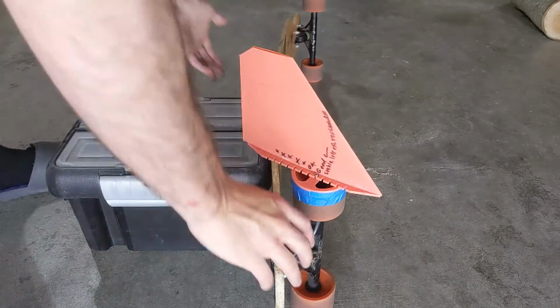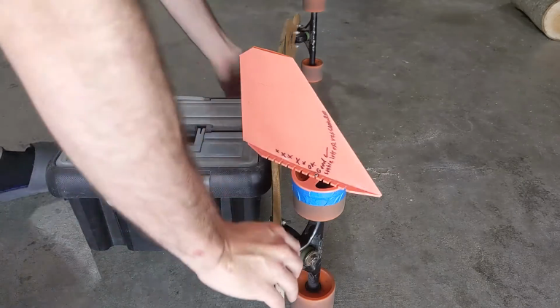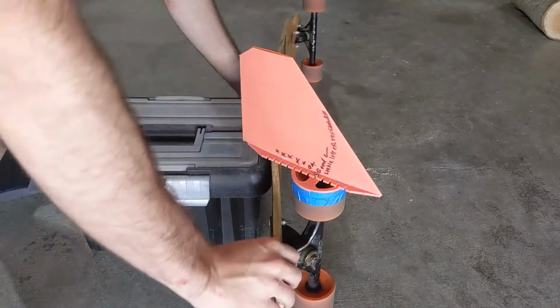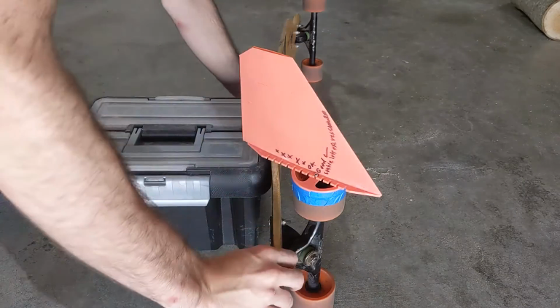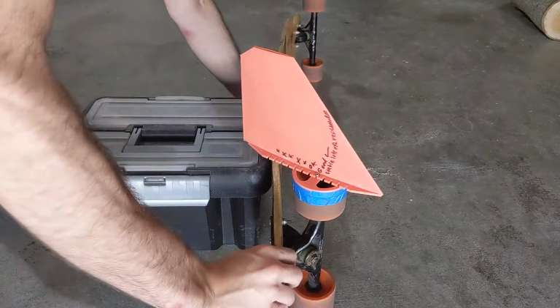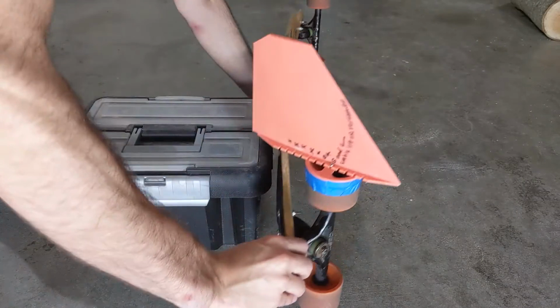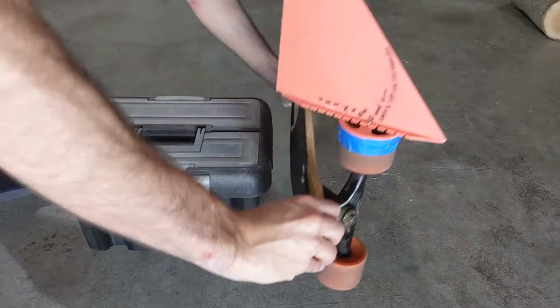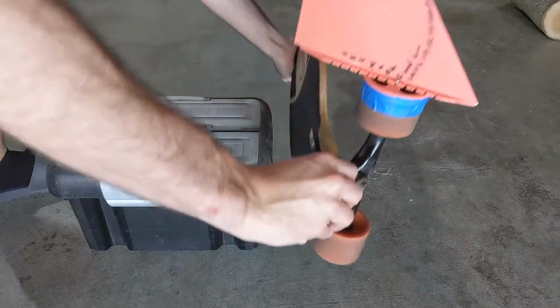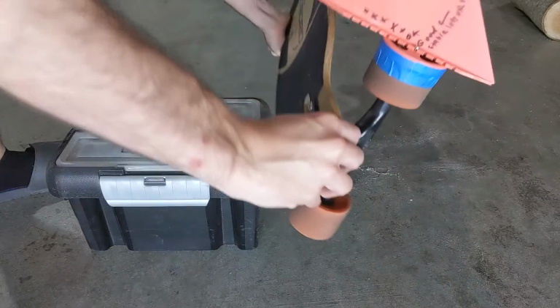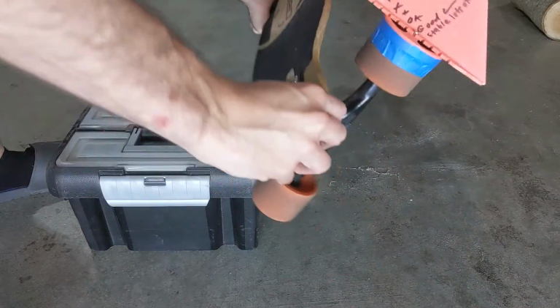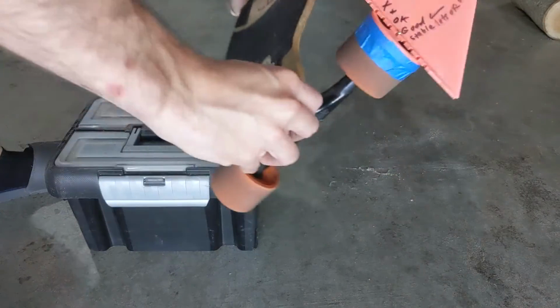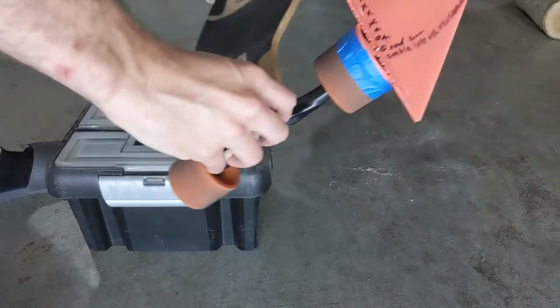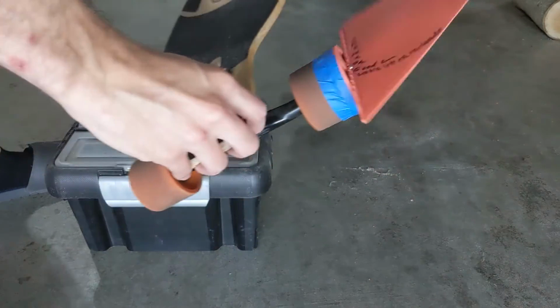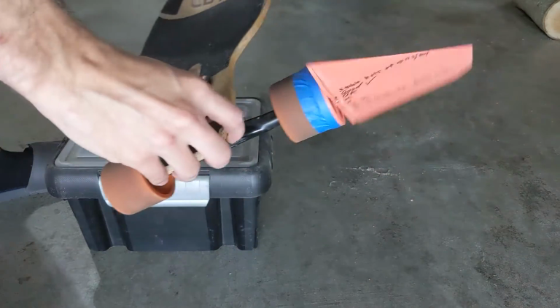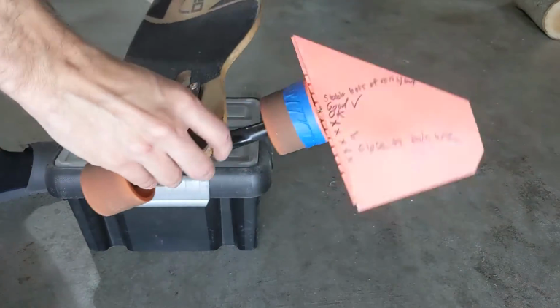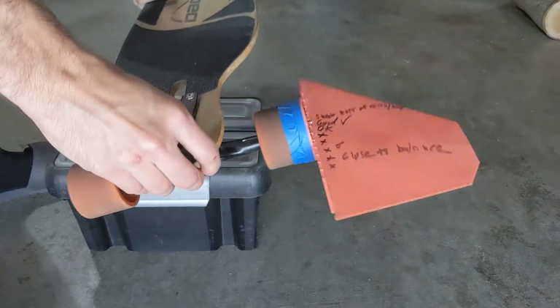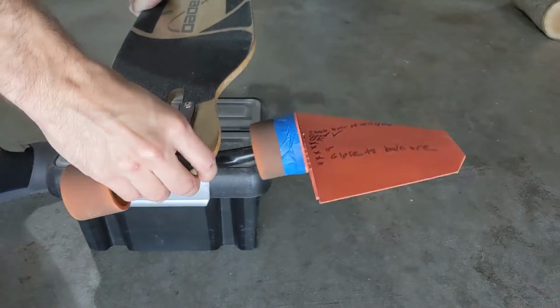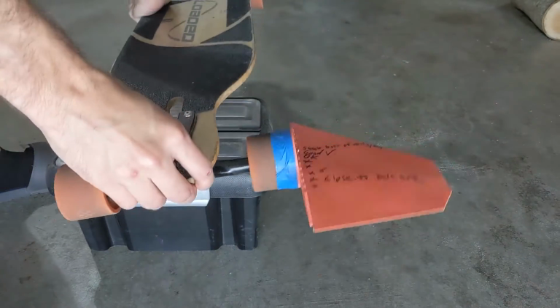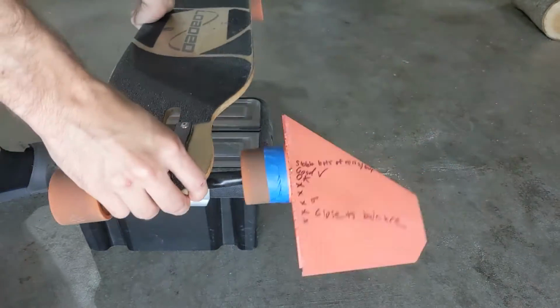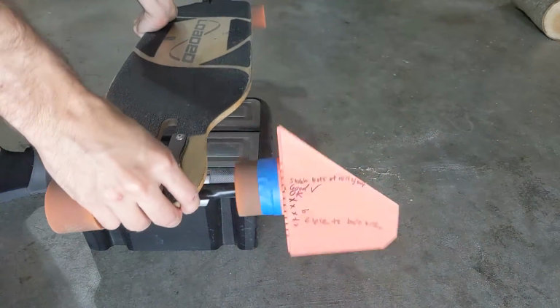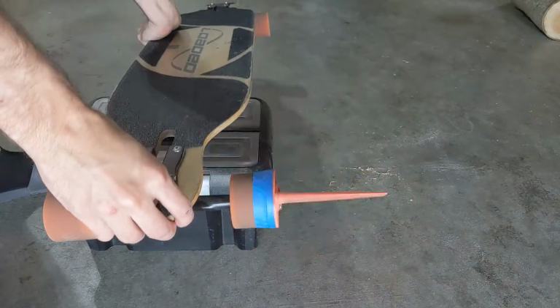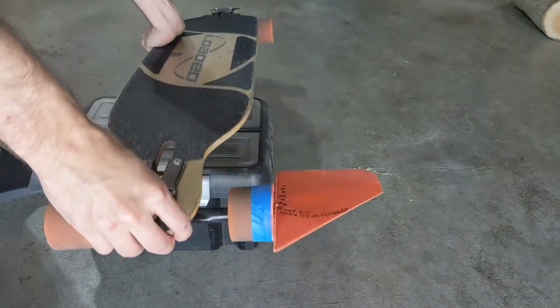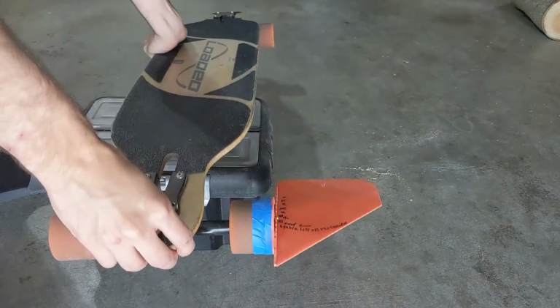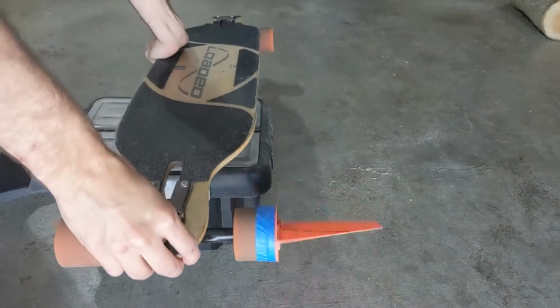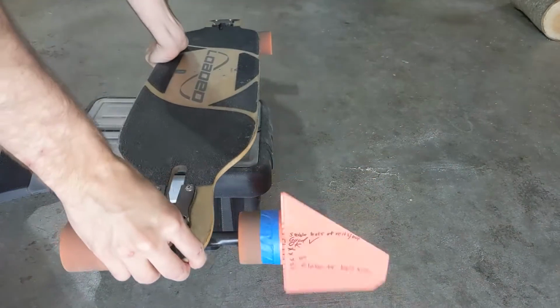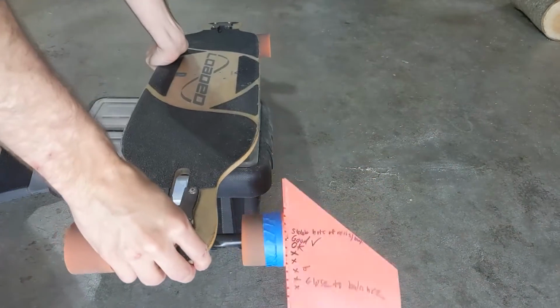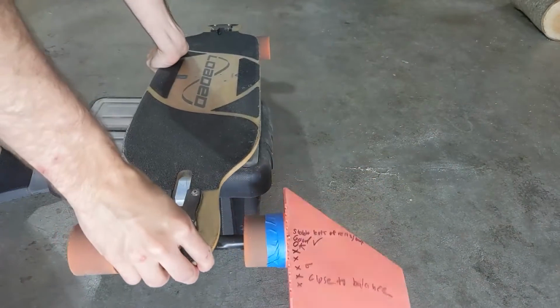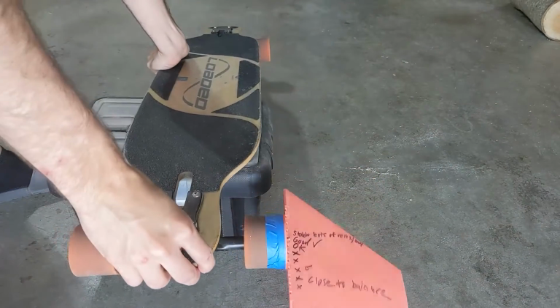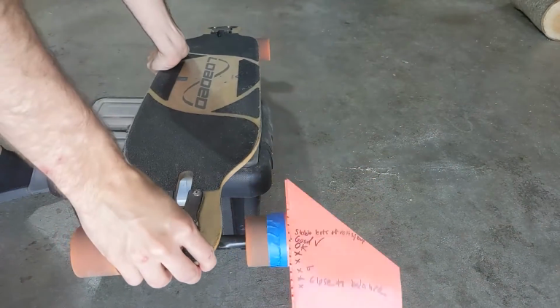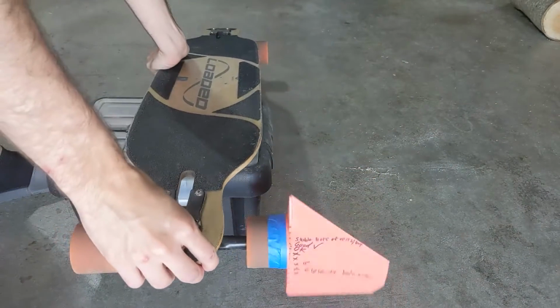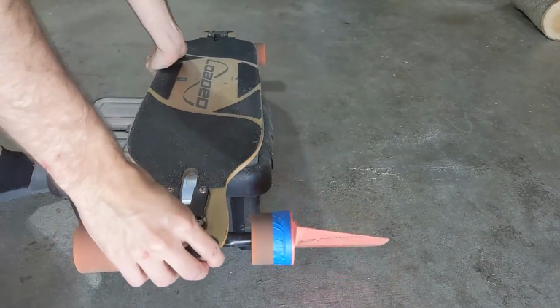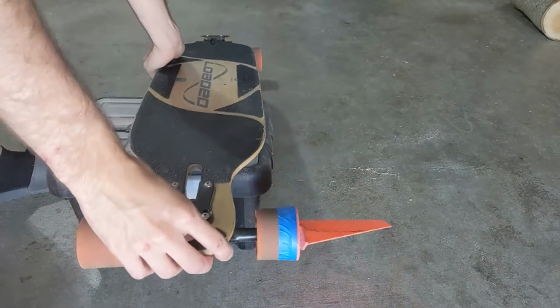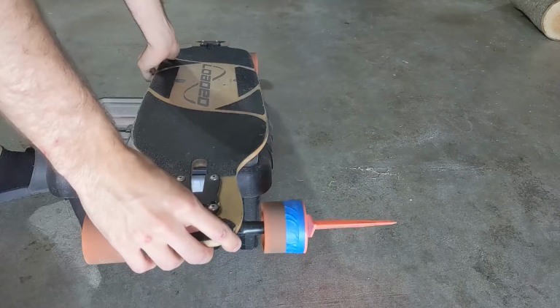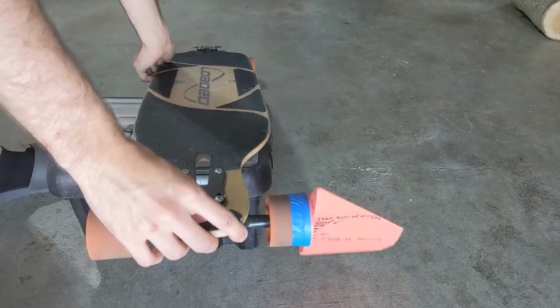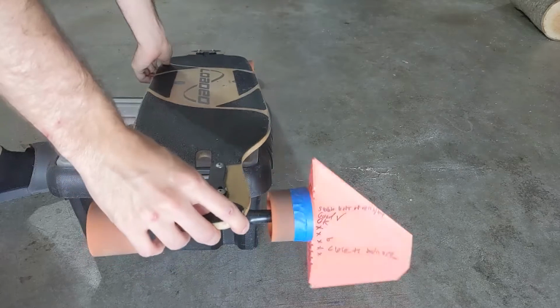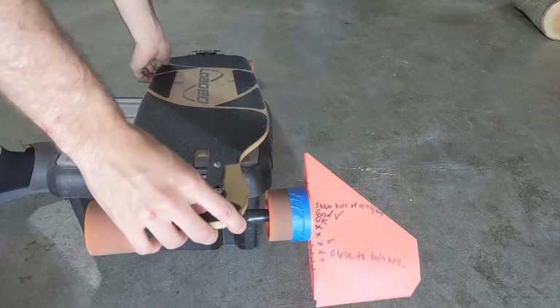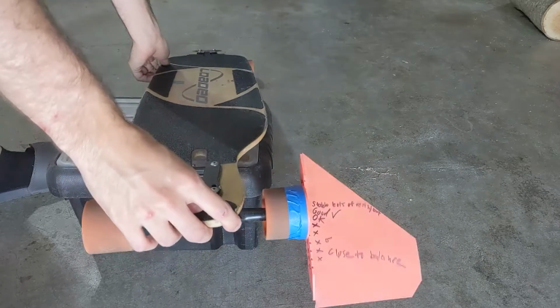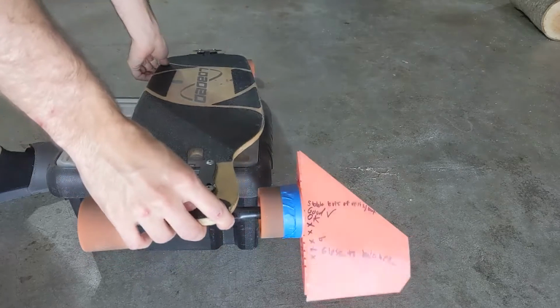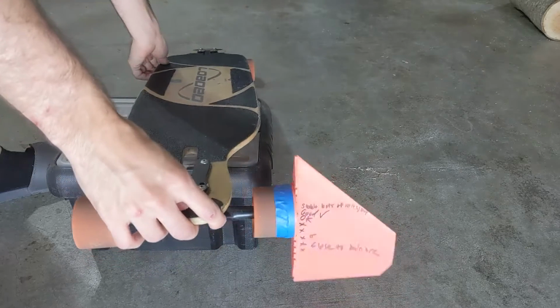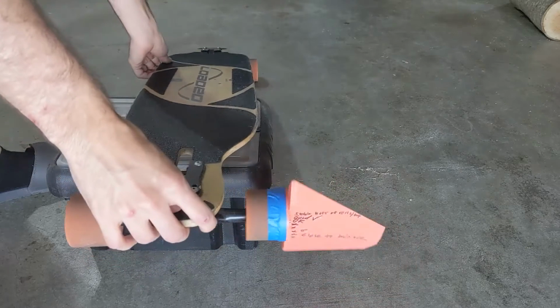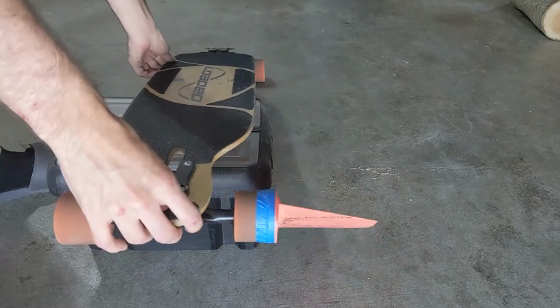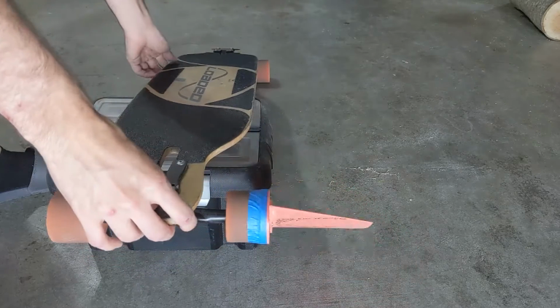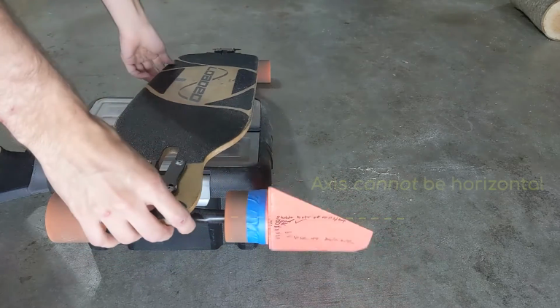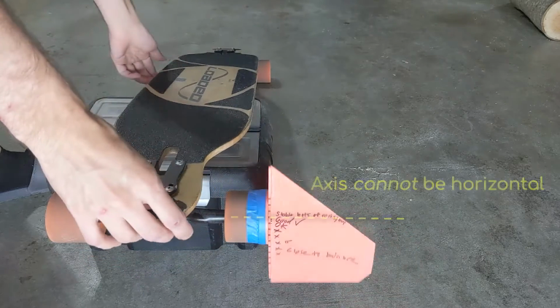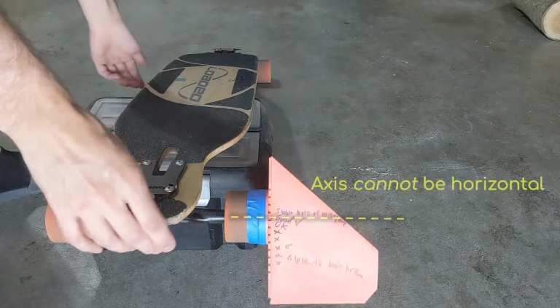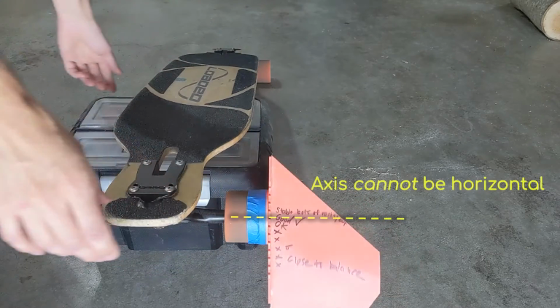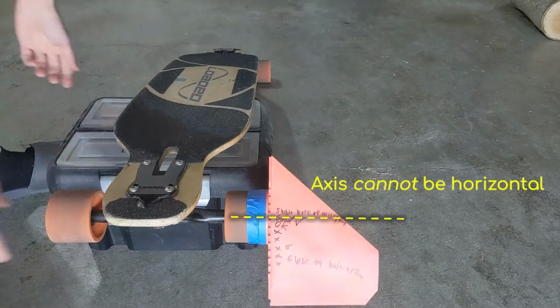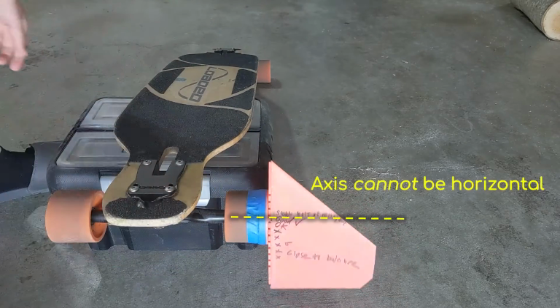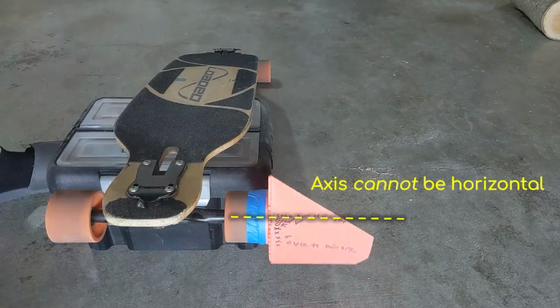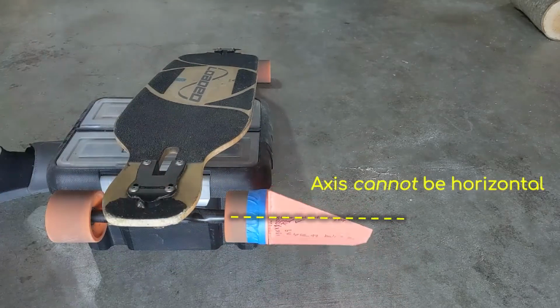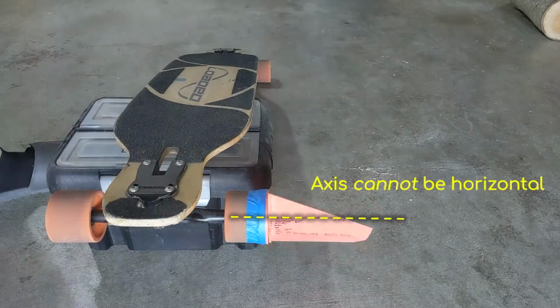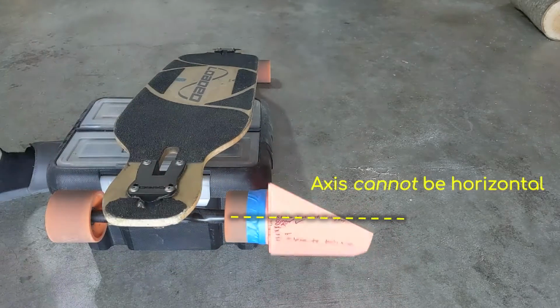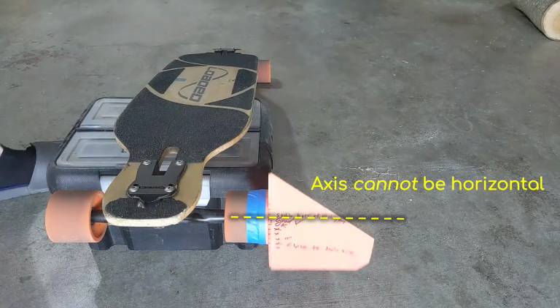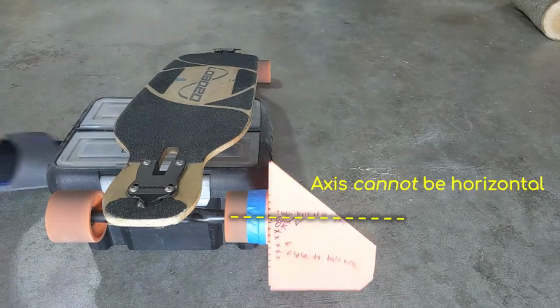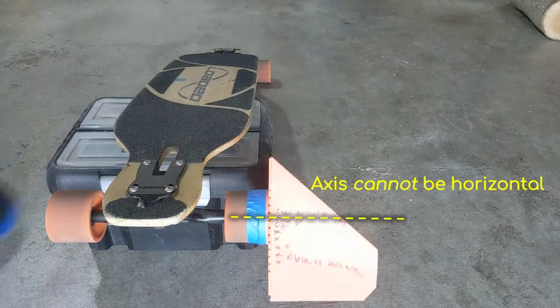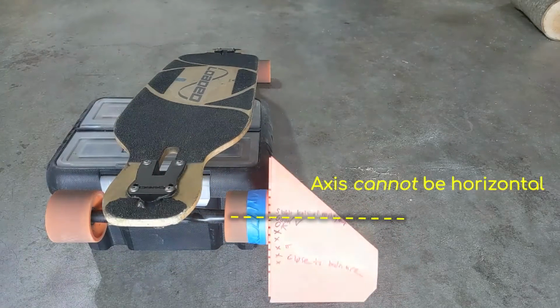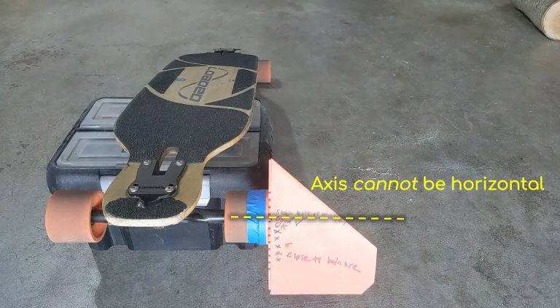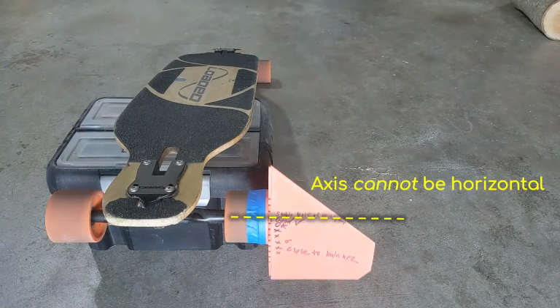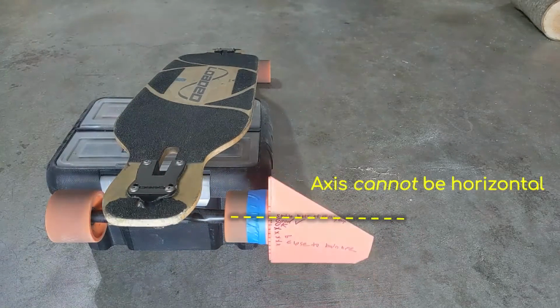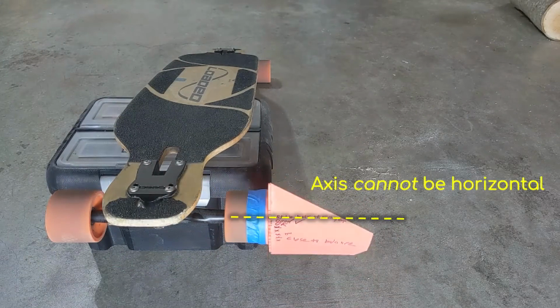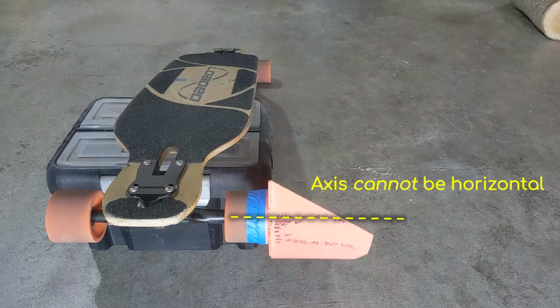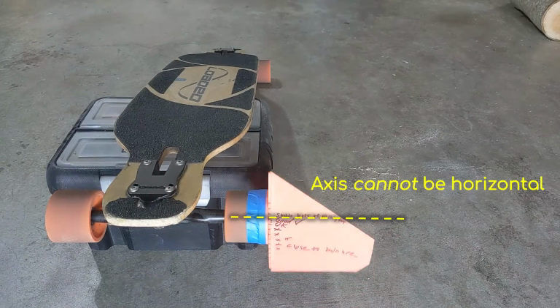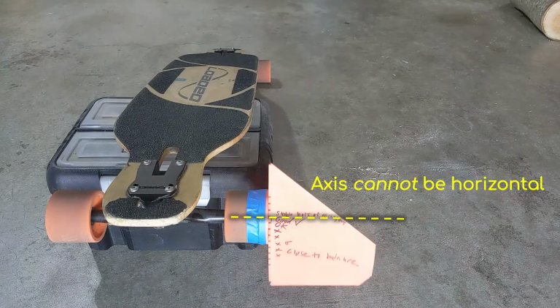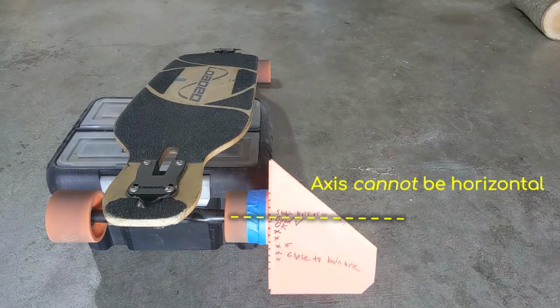As you can see here, once I rotate the horizontal stabilizer horizontally, gravity takes over and just rotates it downward.